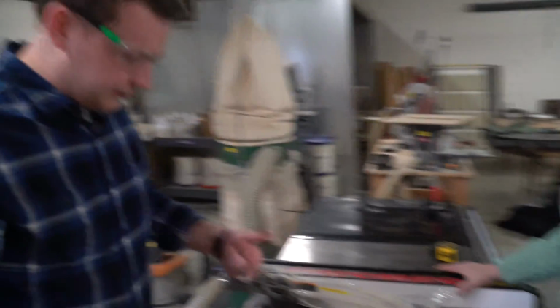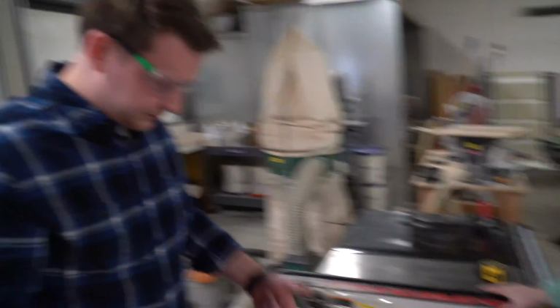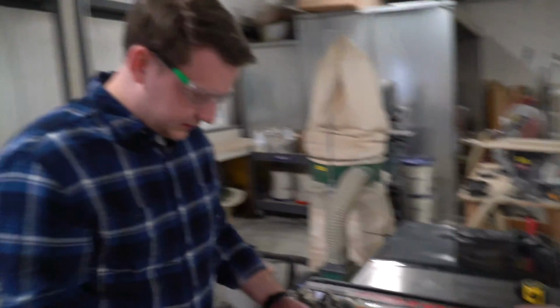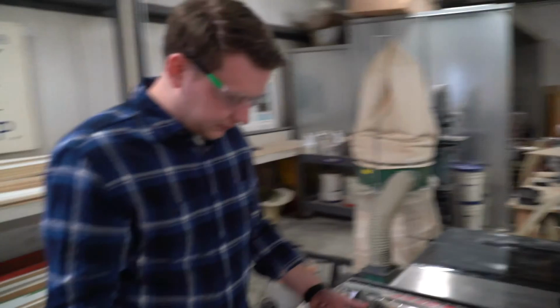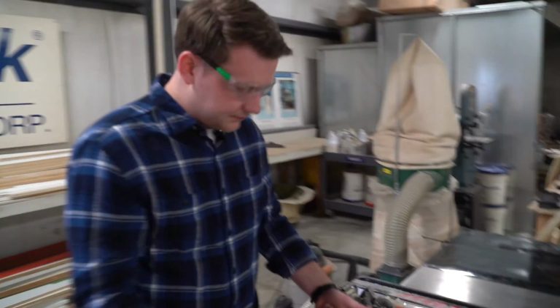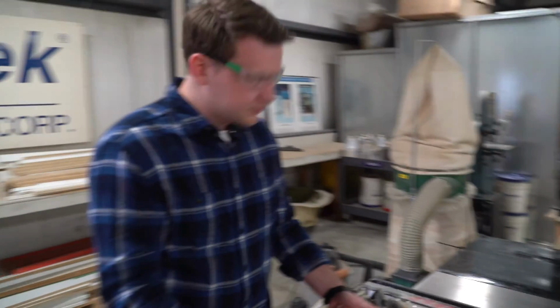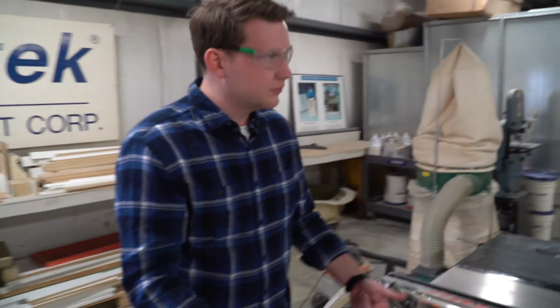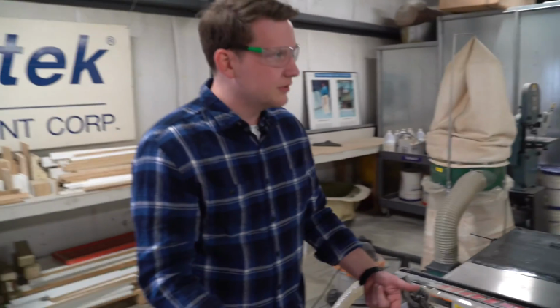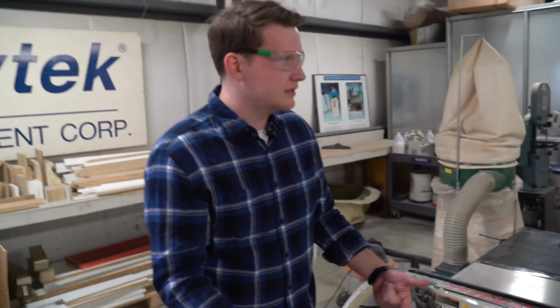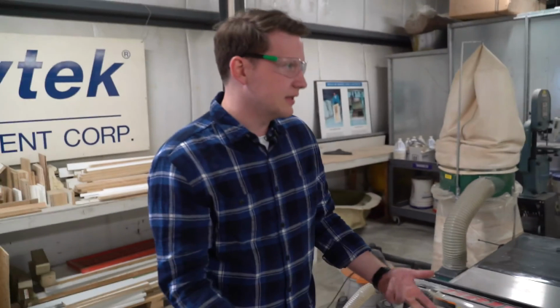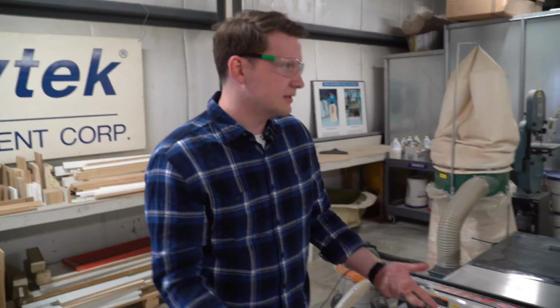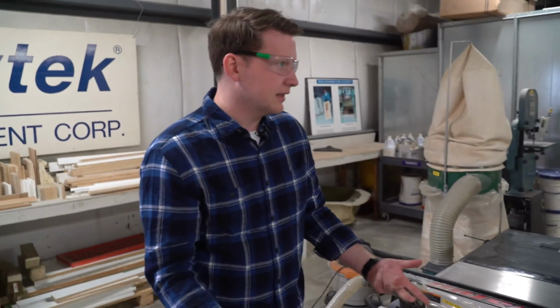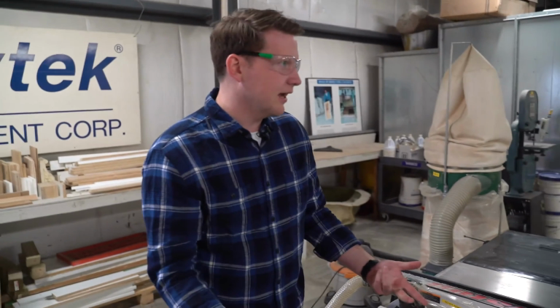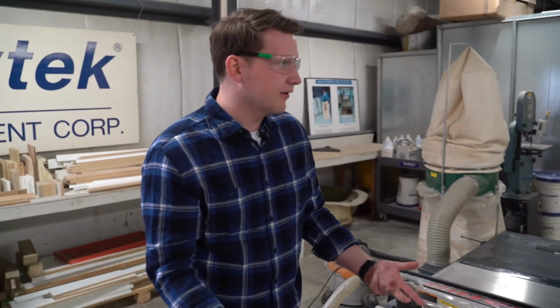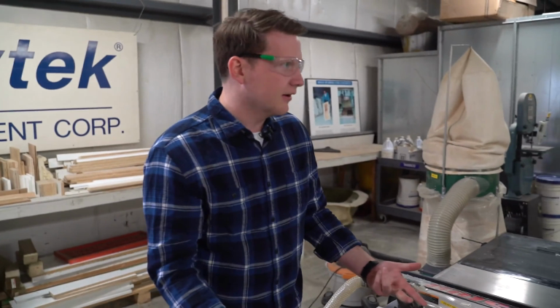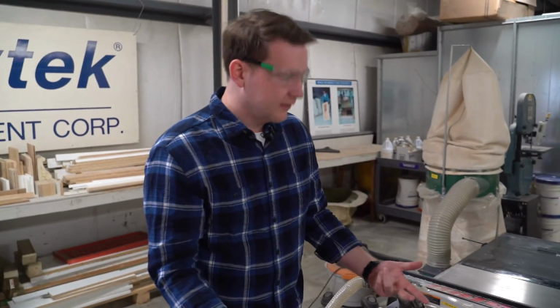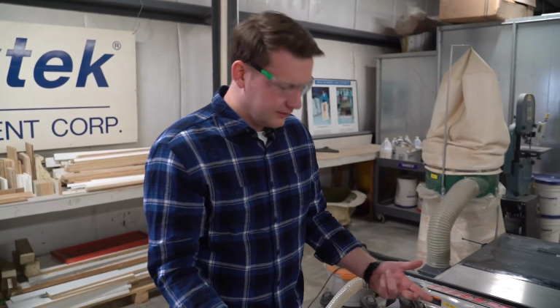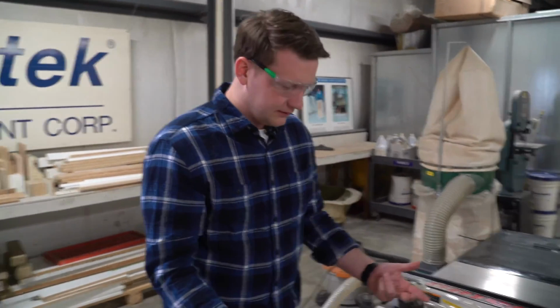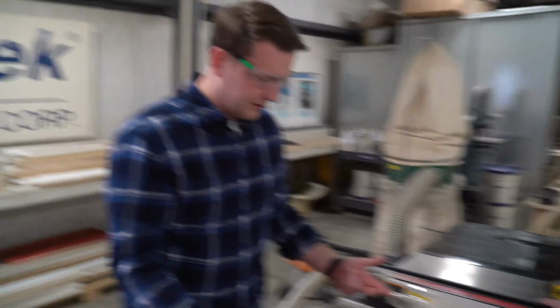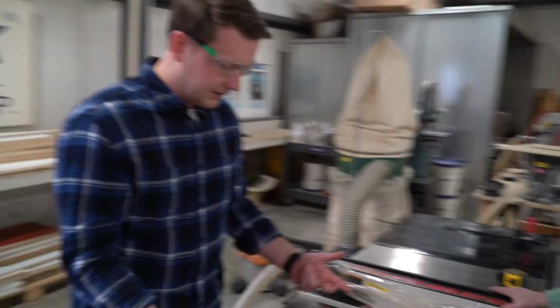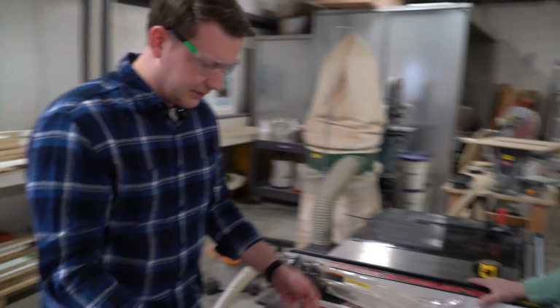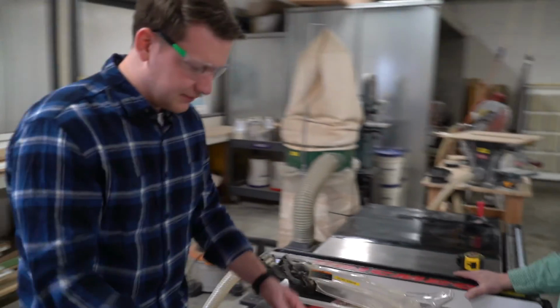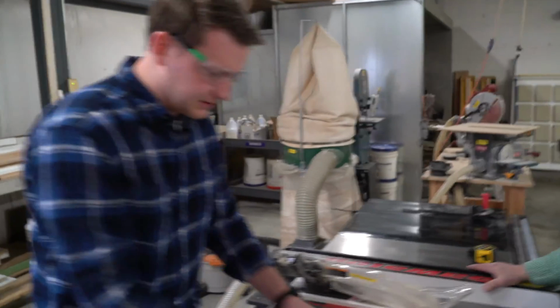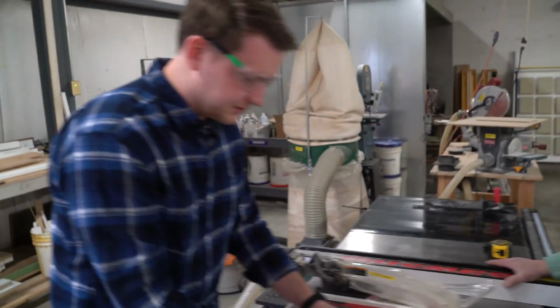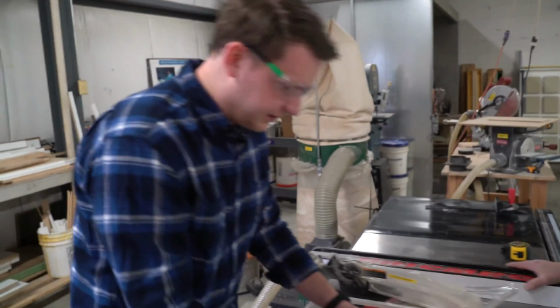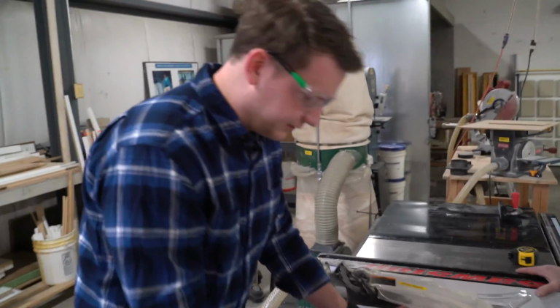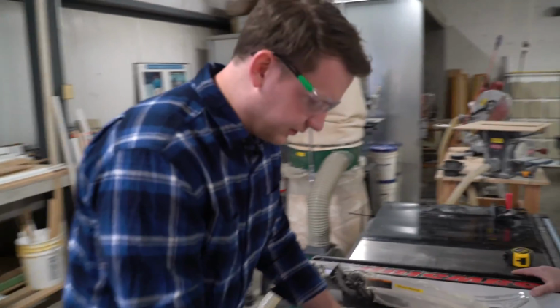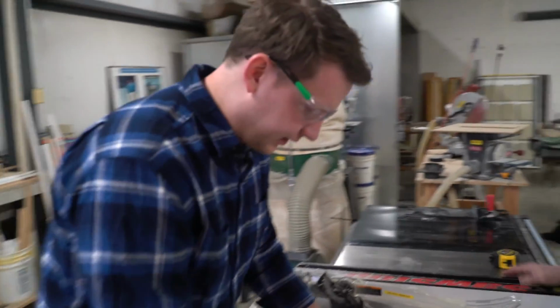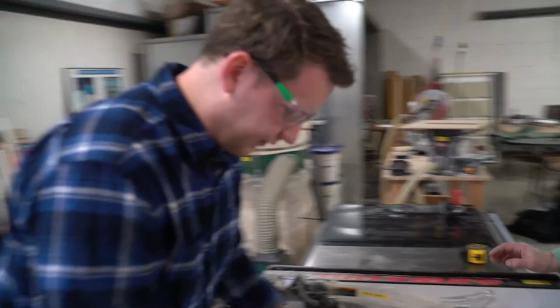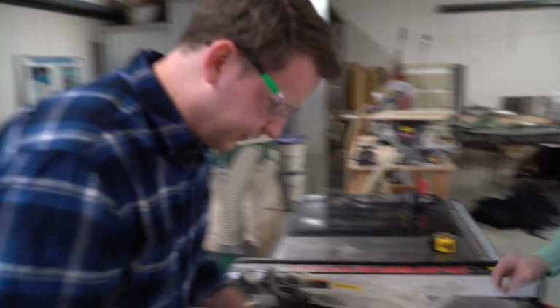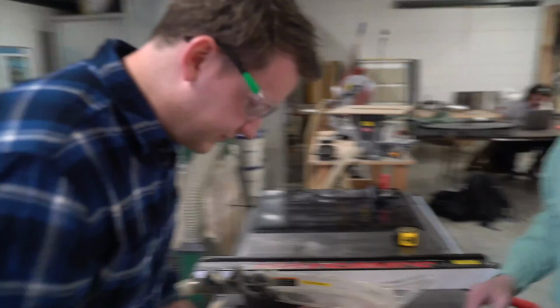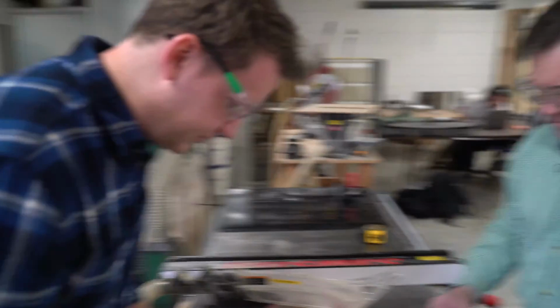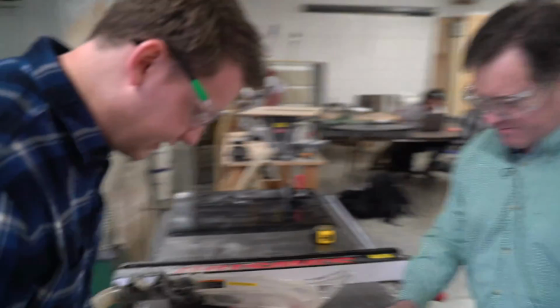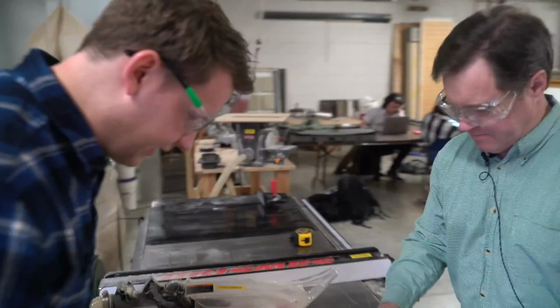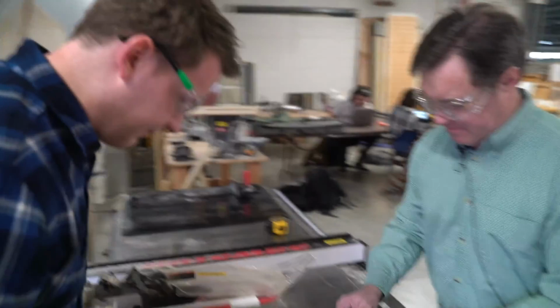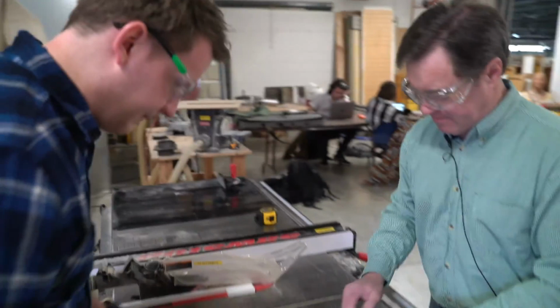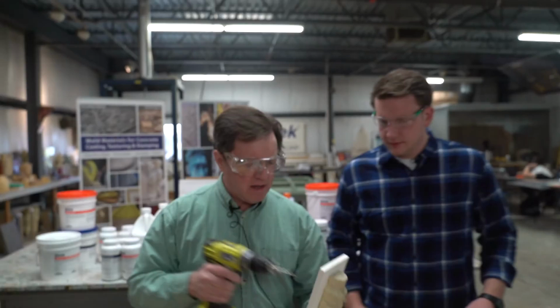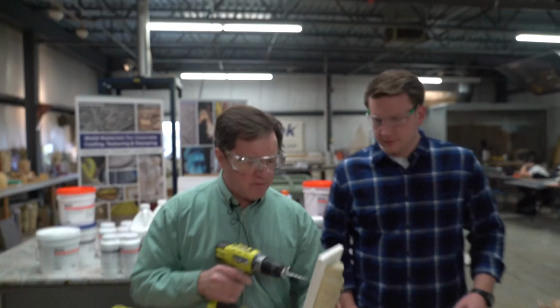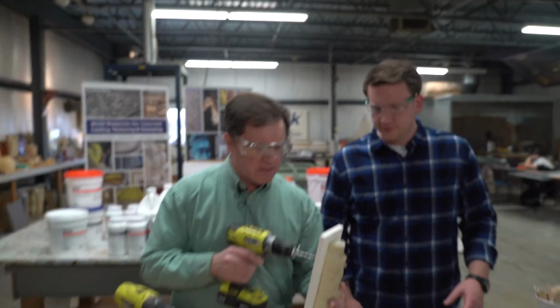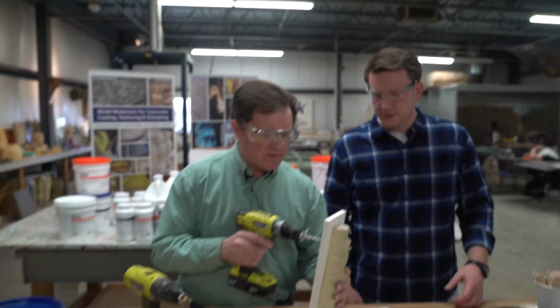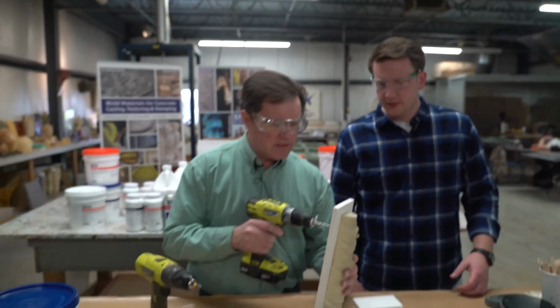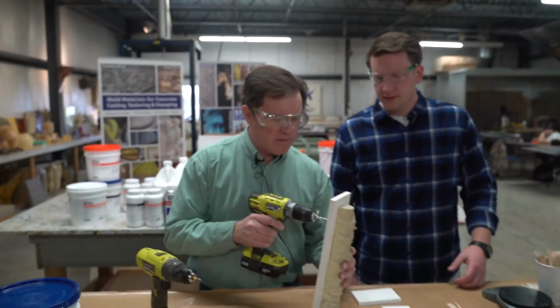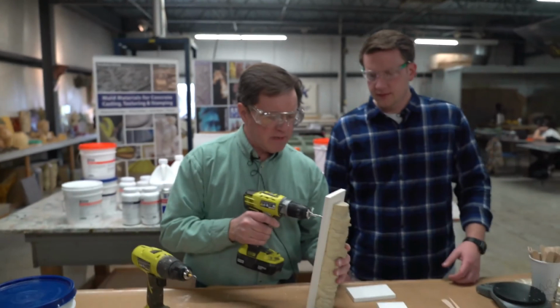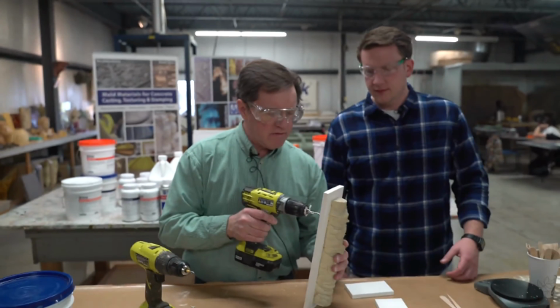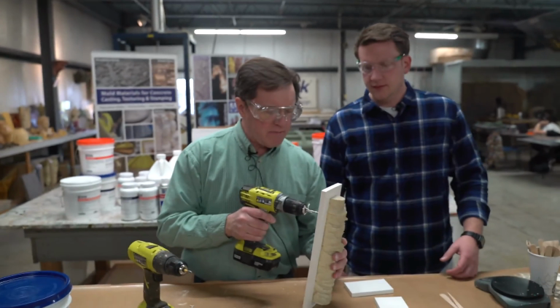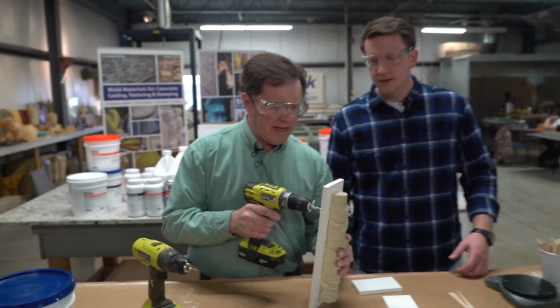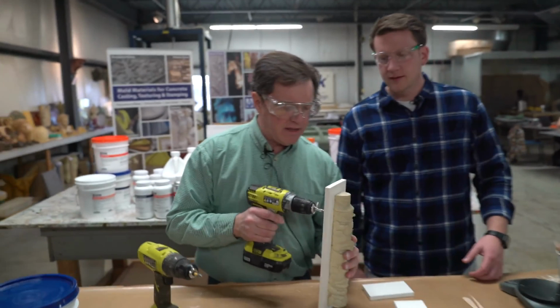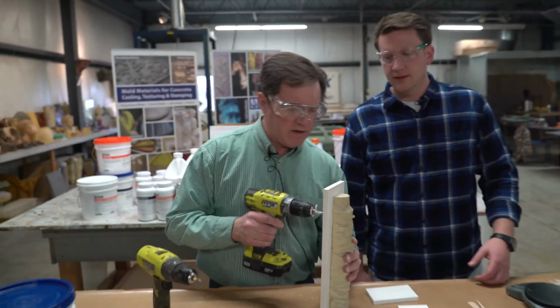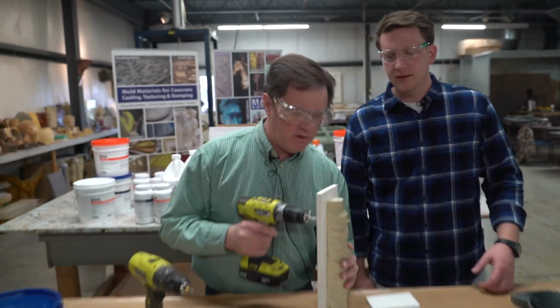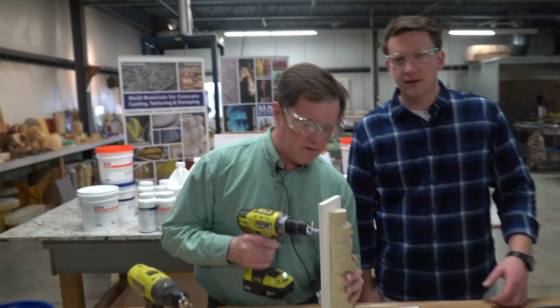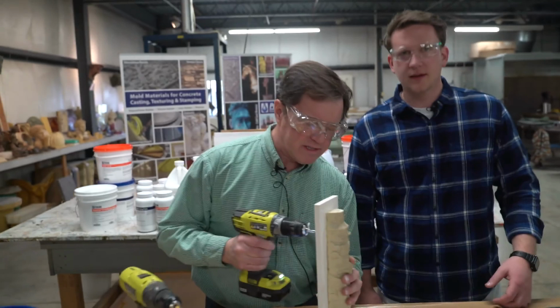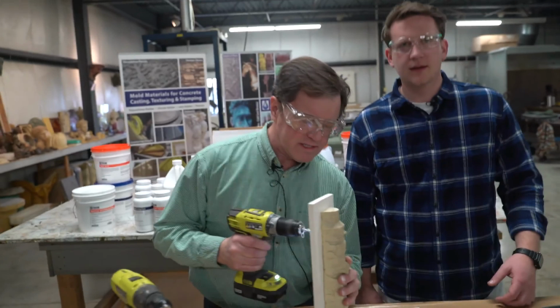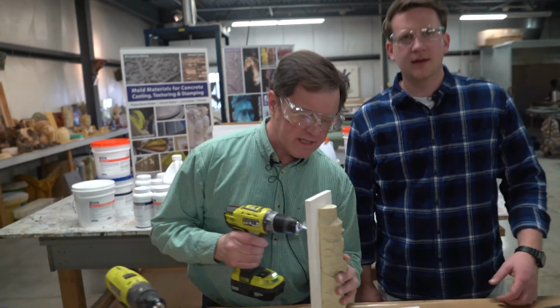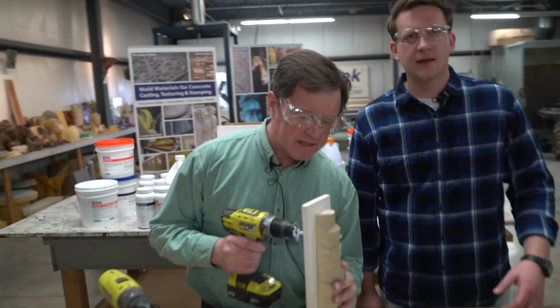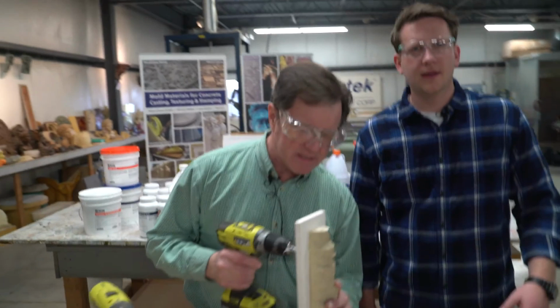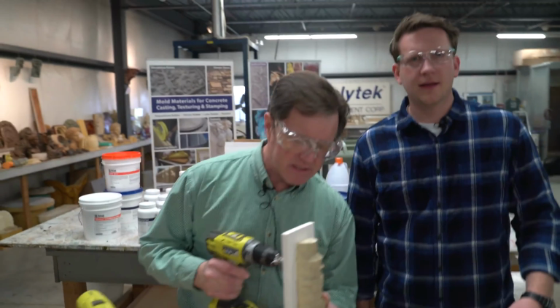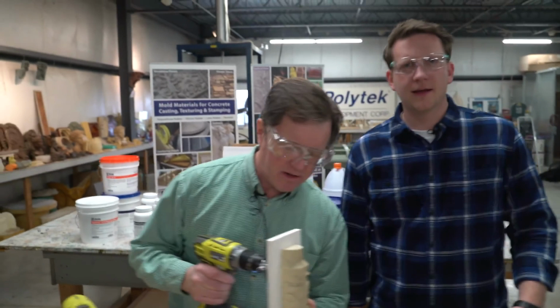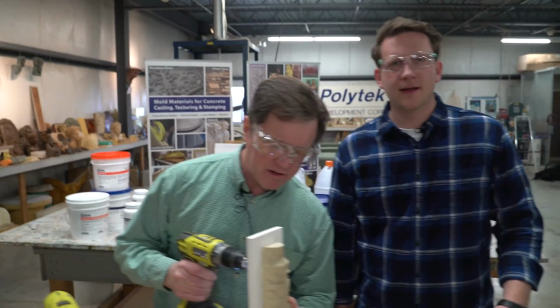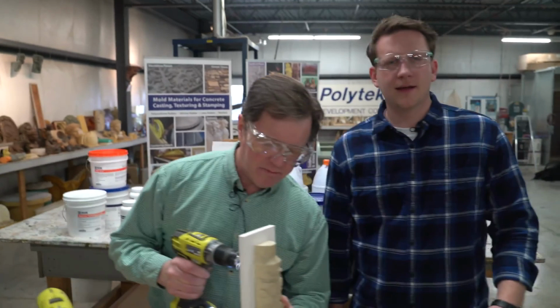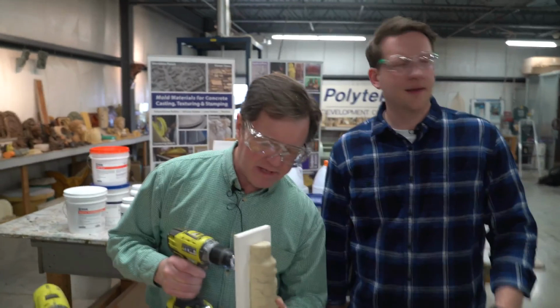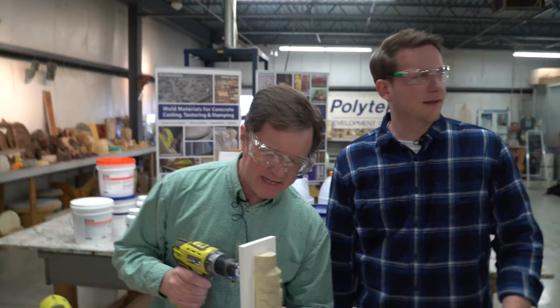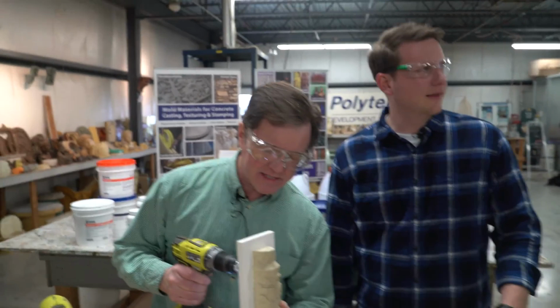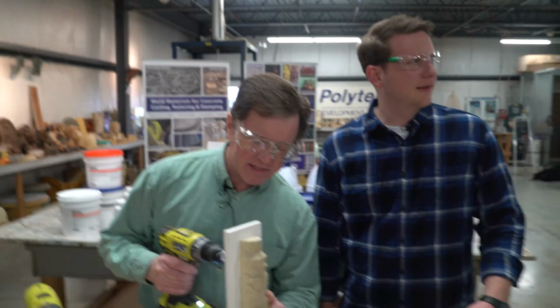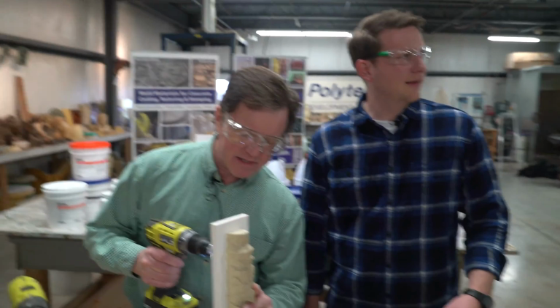We've got to screw these things together and then we're going to mix some stuff. I want to do a little bit of a pilot hole in this thing because it's hard plastic.